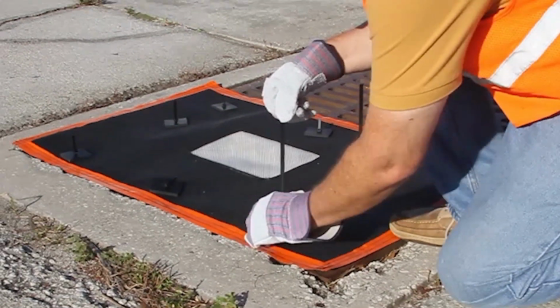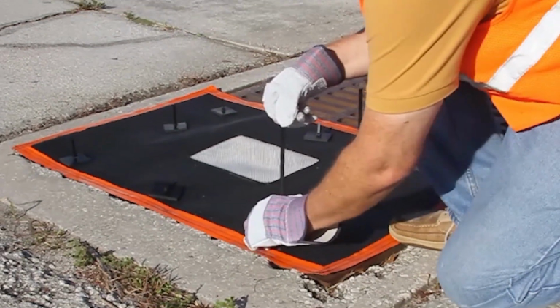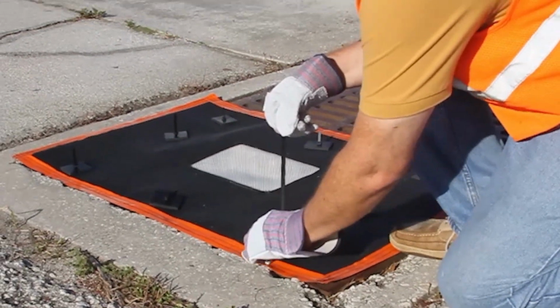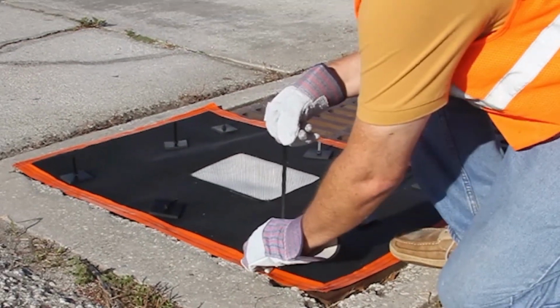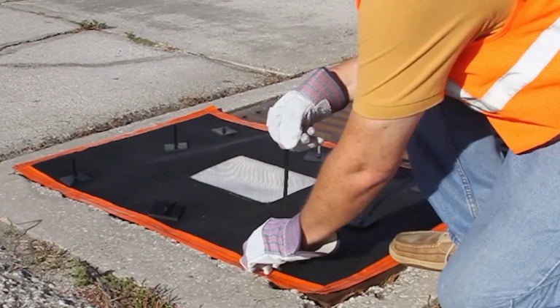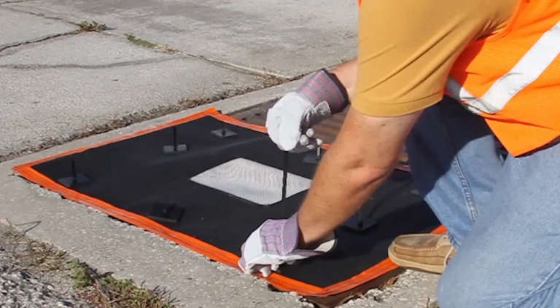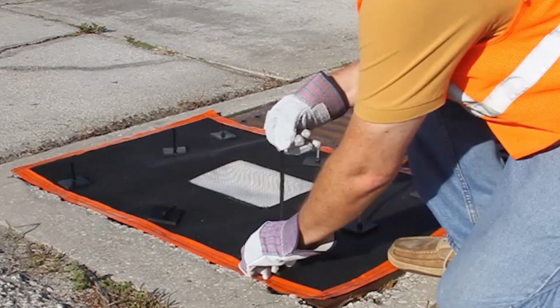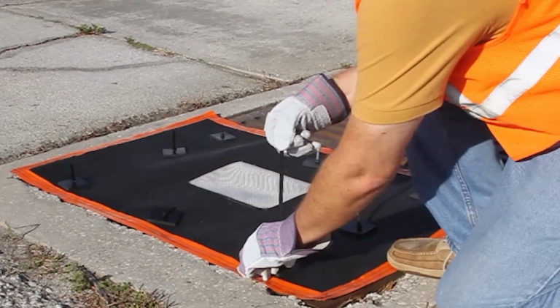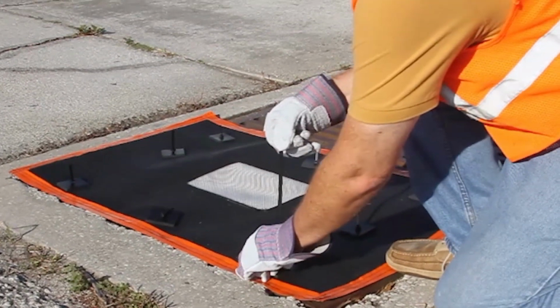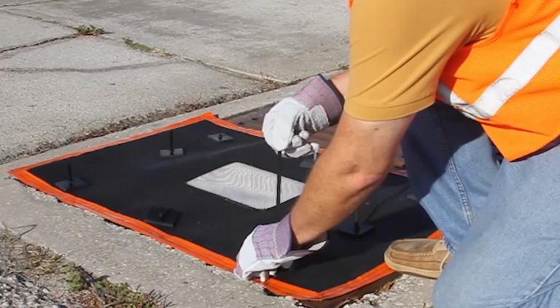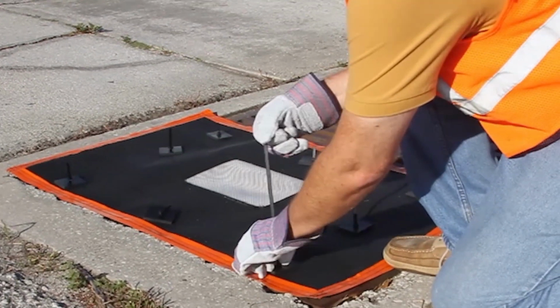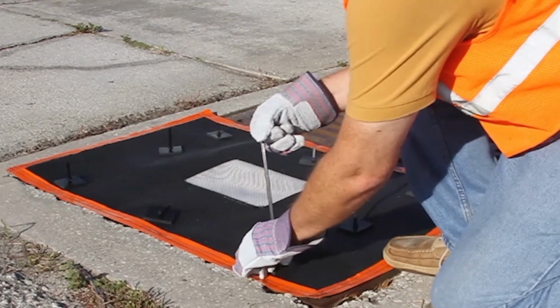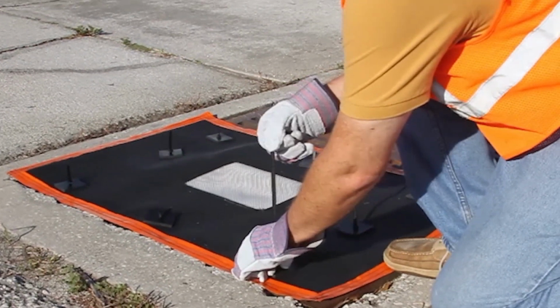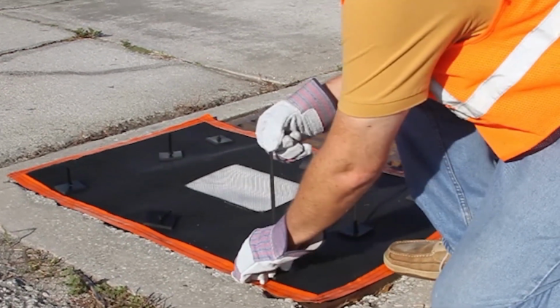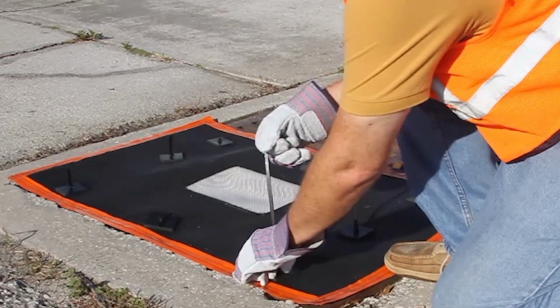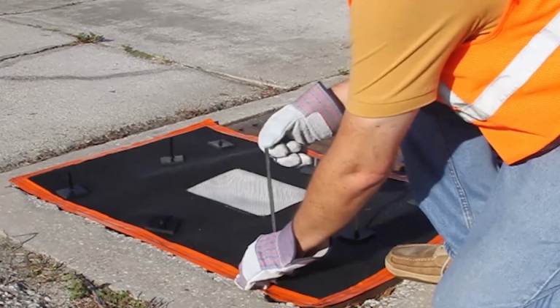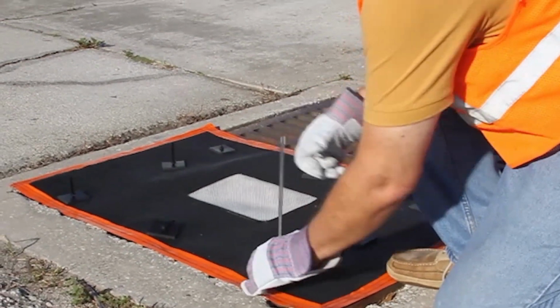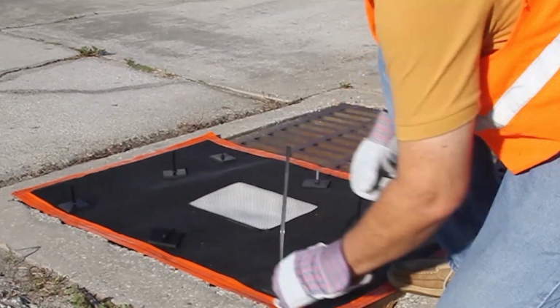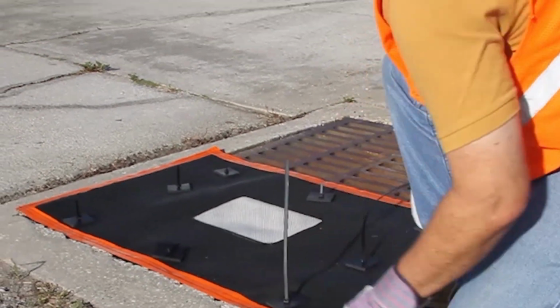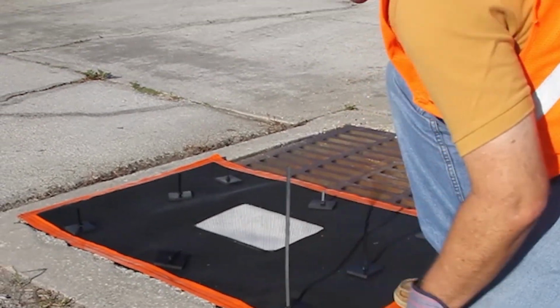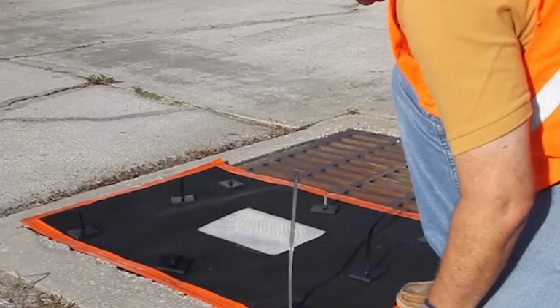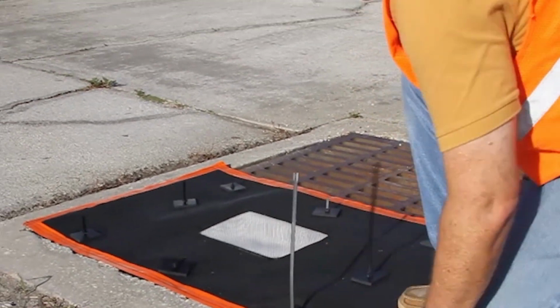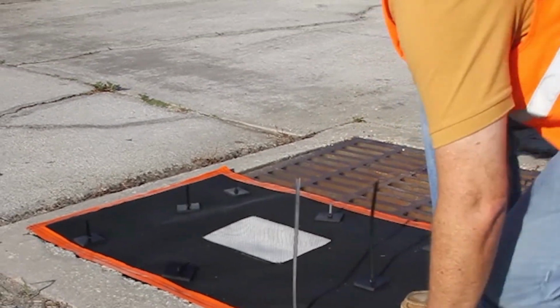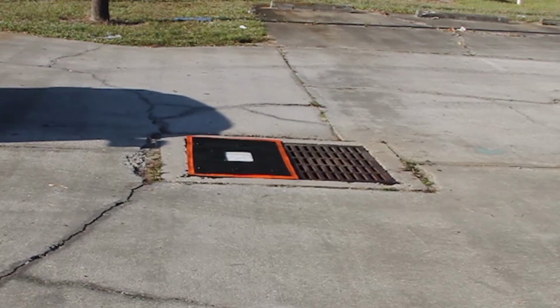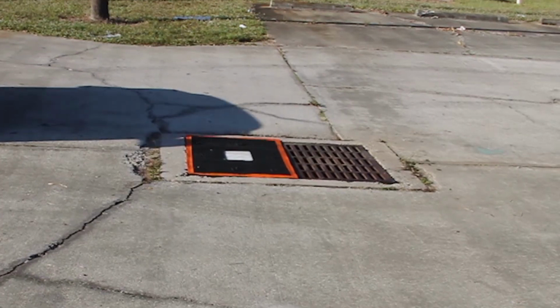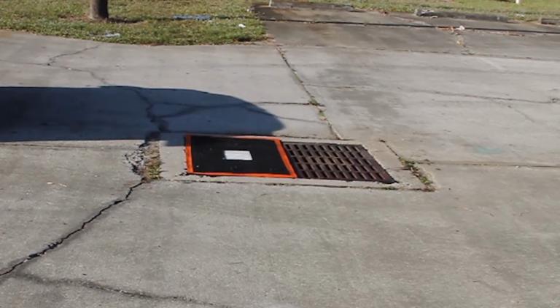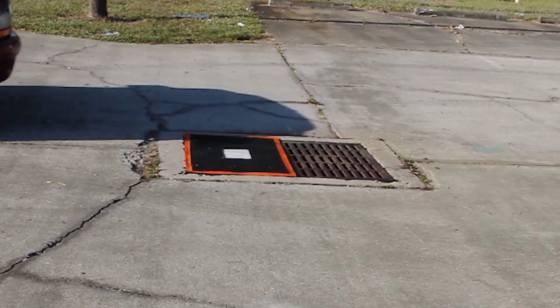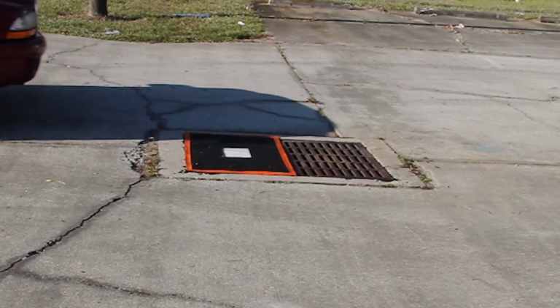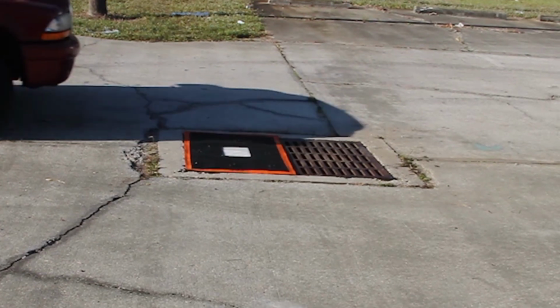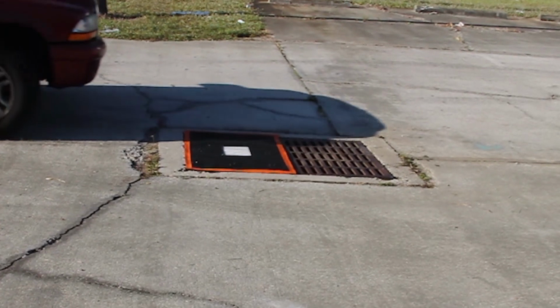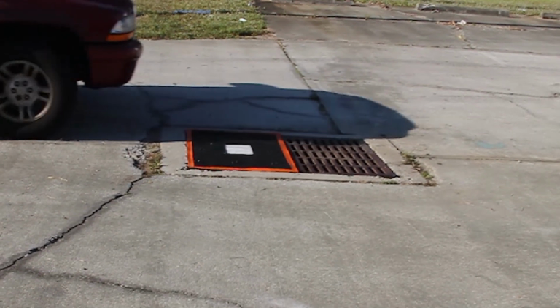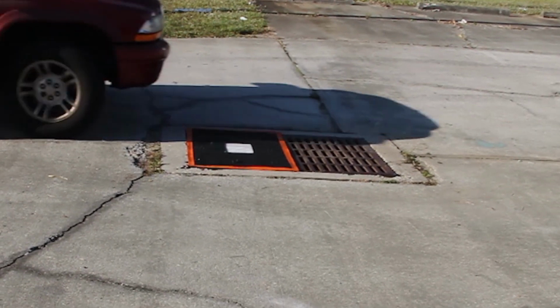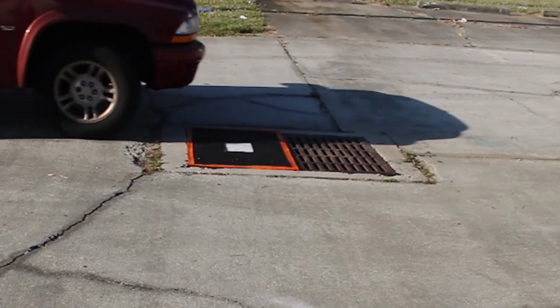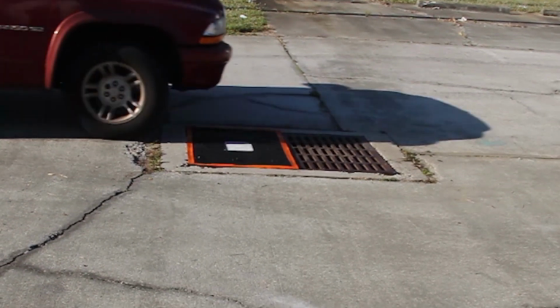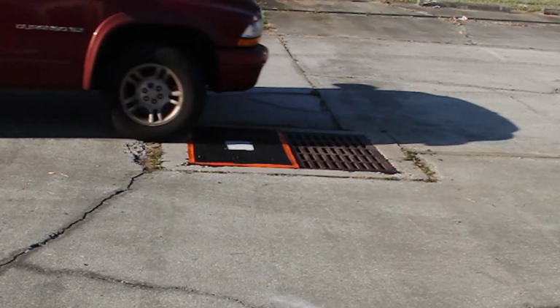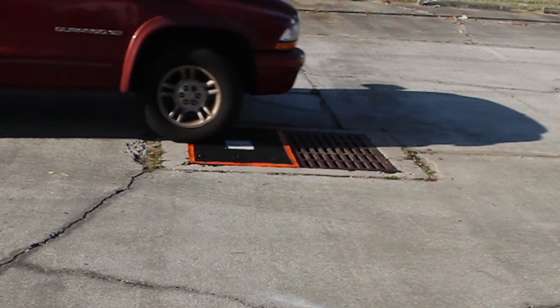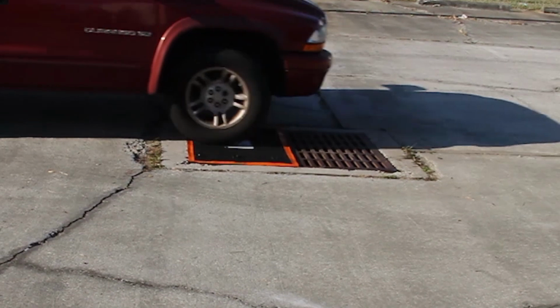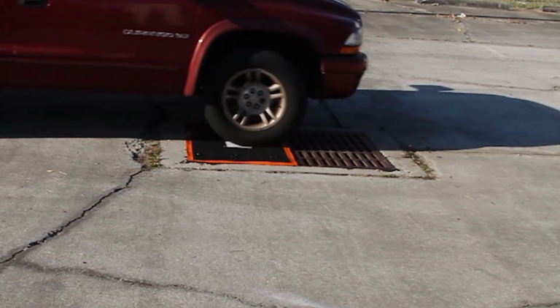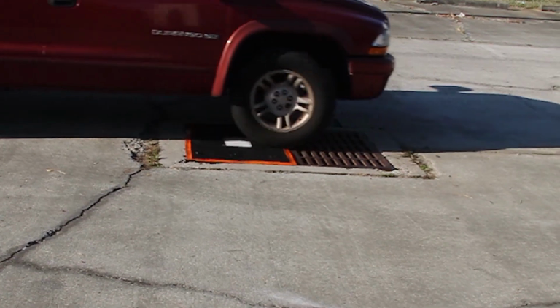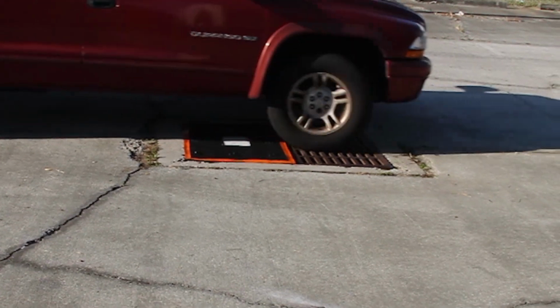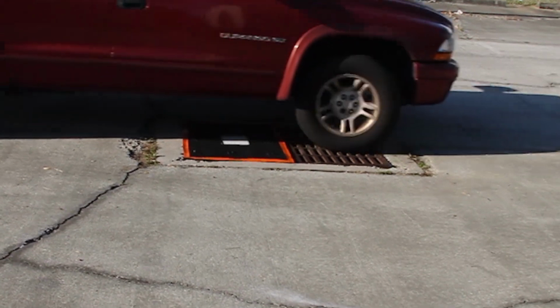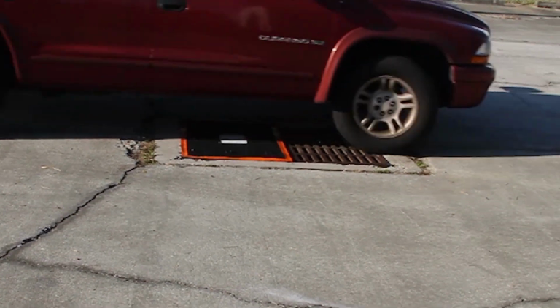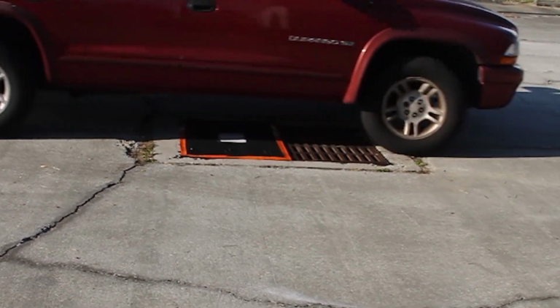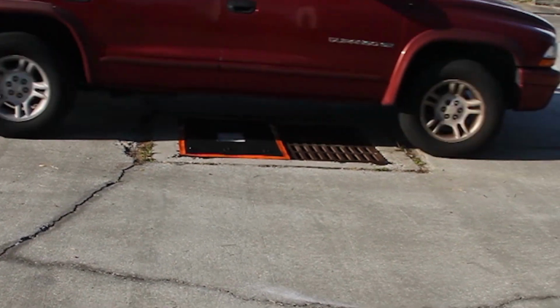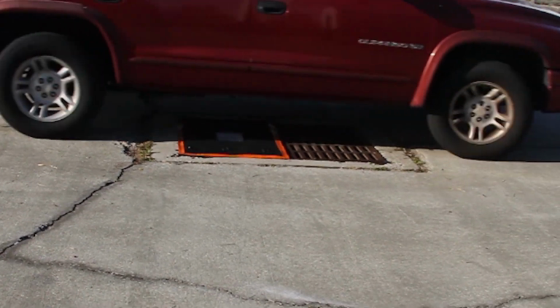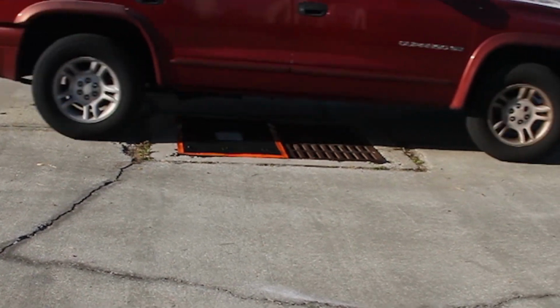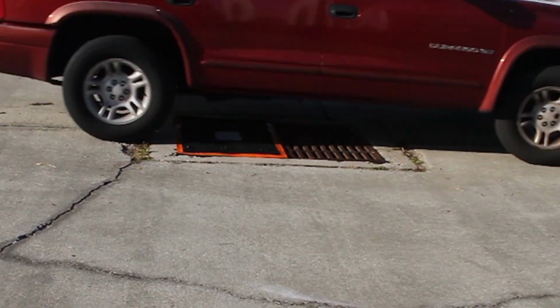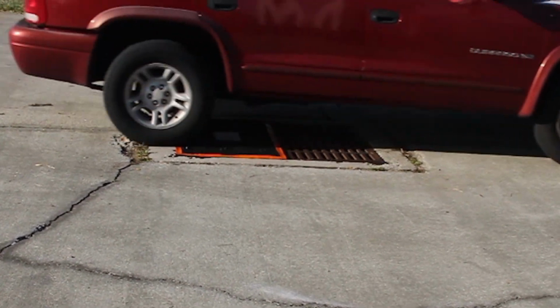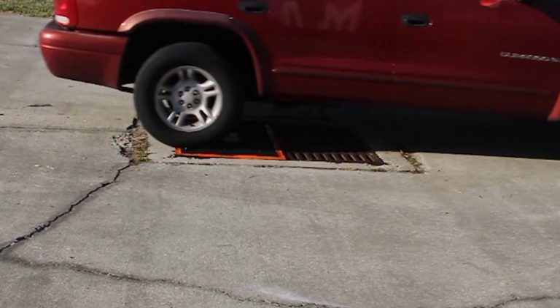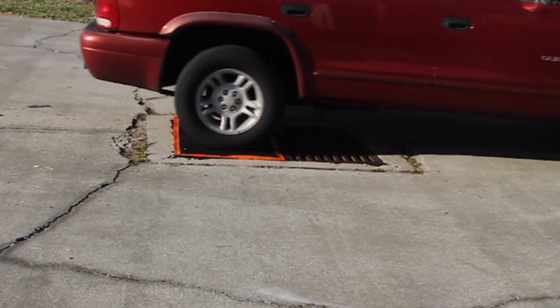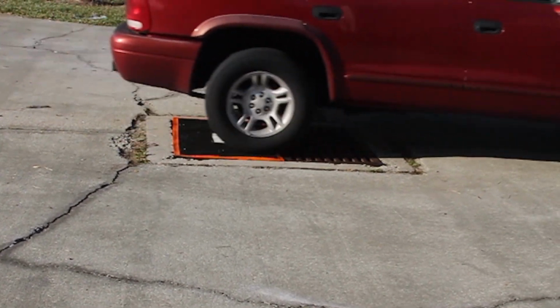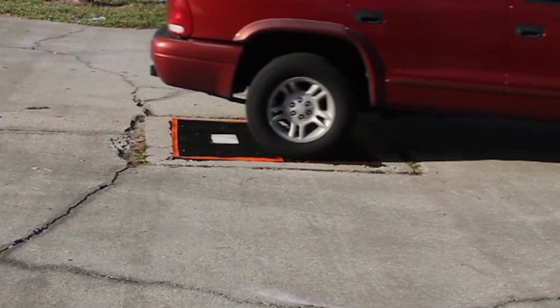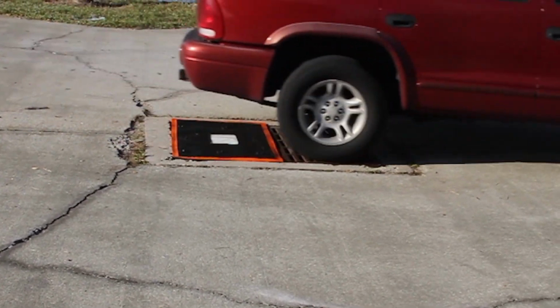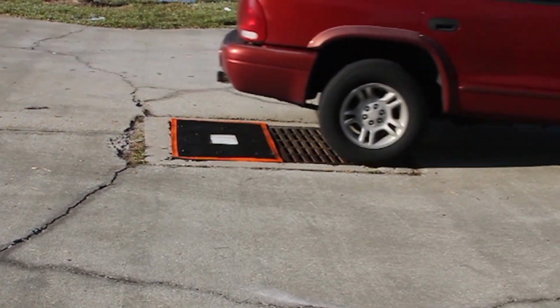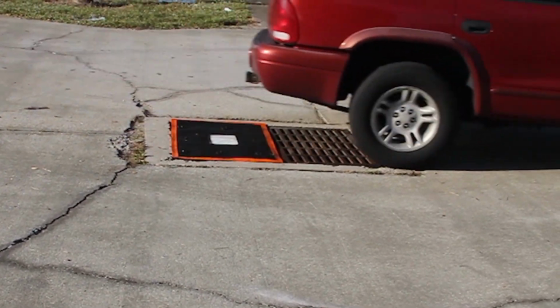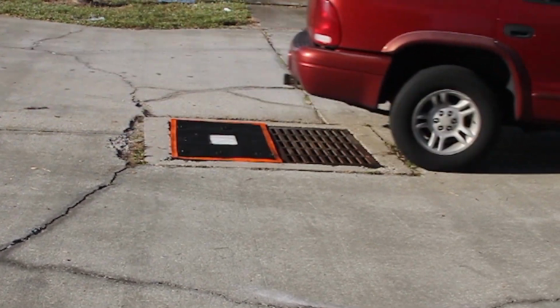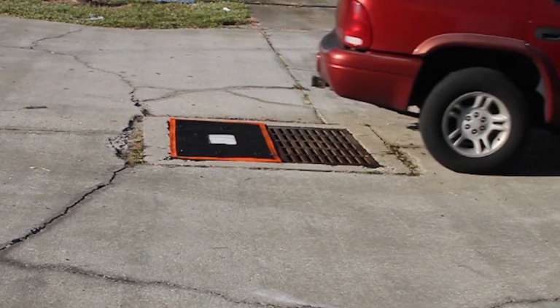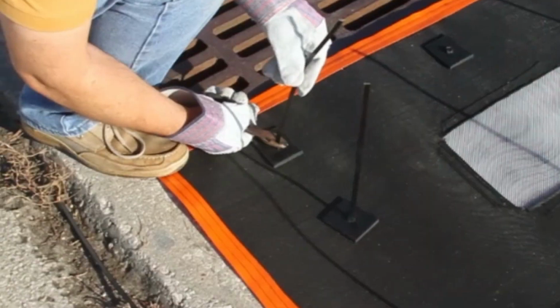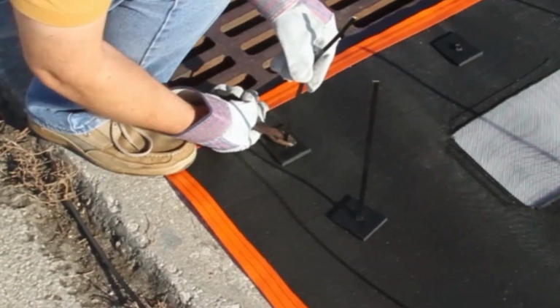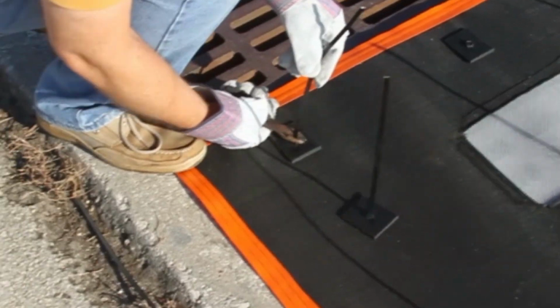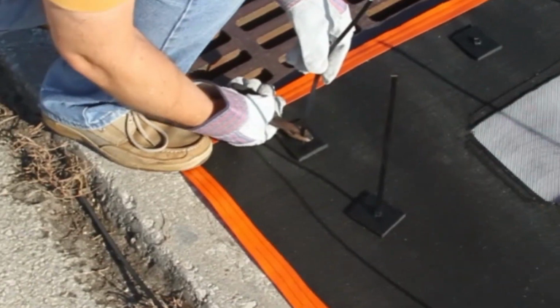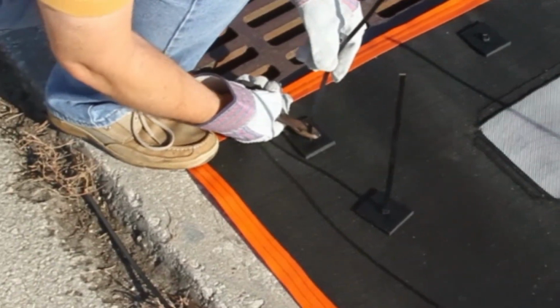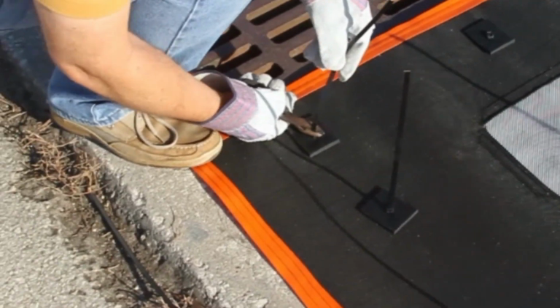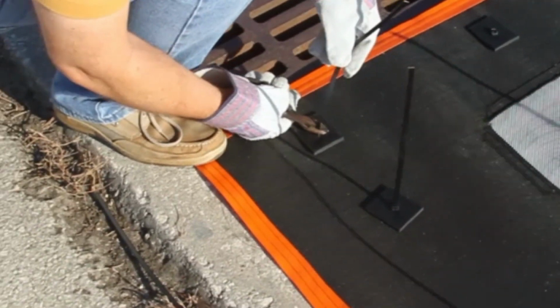Available with or without a high-visible edge, the Taurus Overgrade Filter is safe for street sweepers, vehicles, and pedestrians alike.